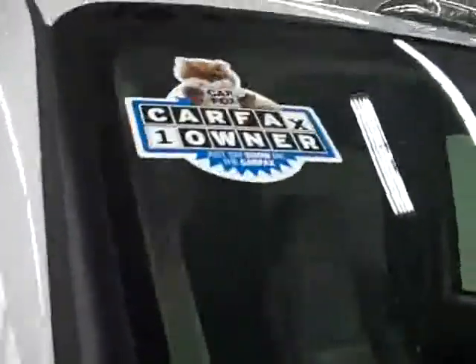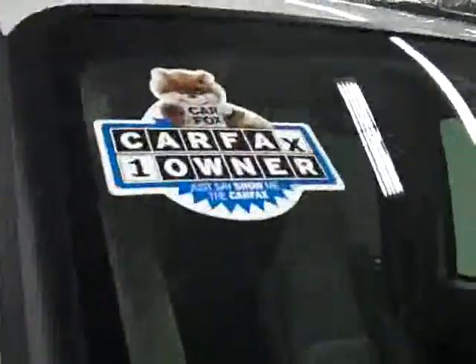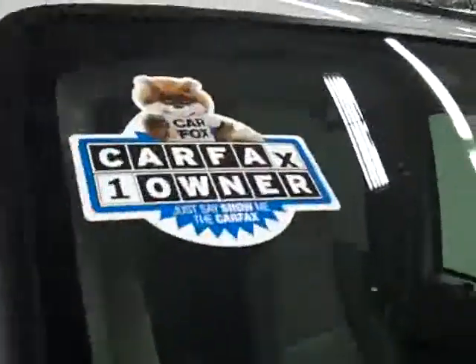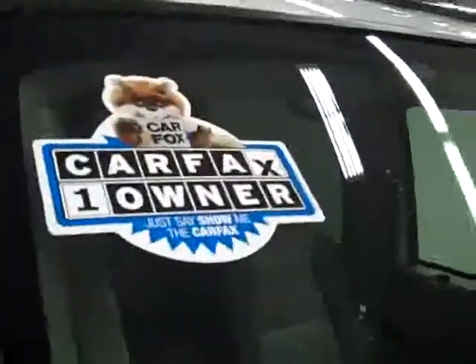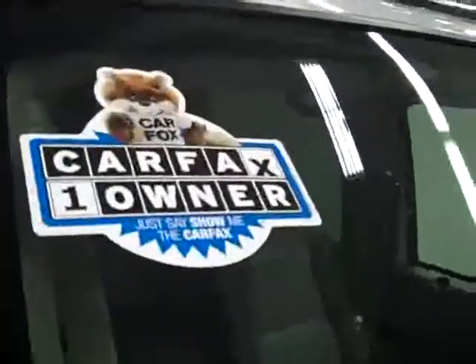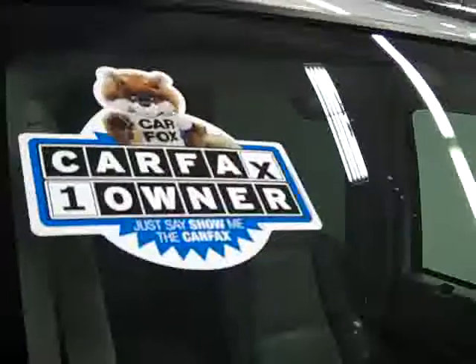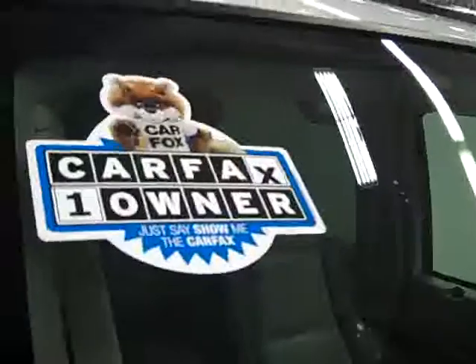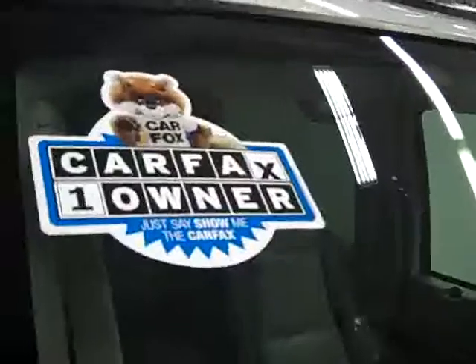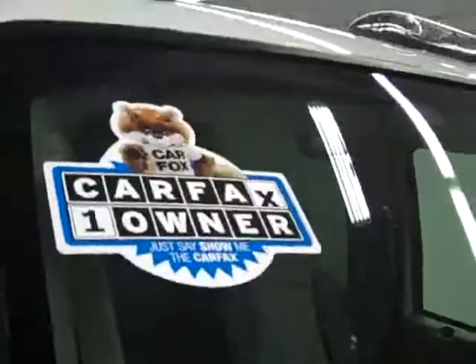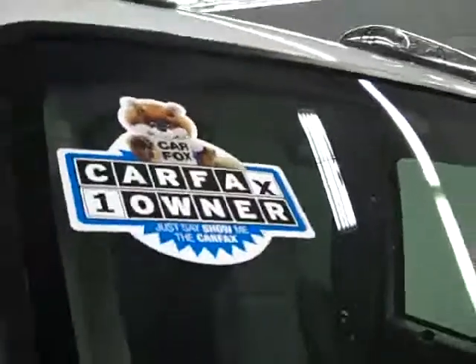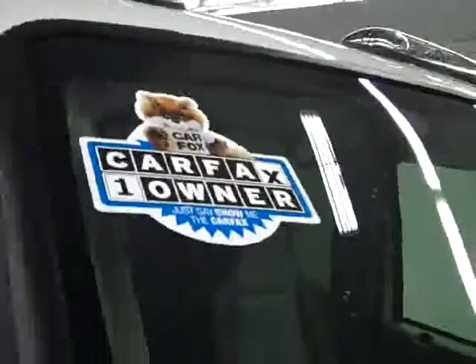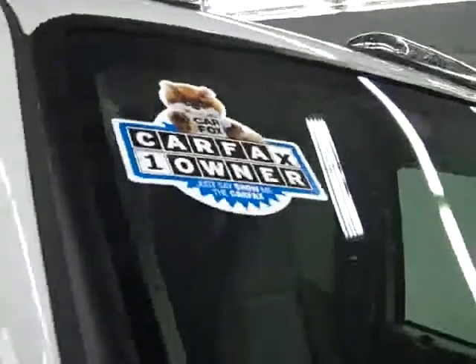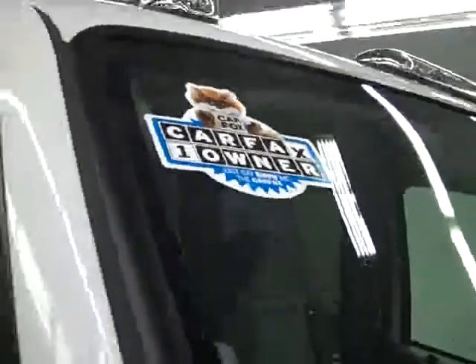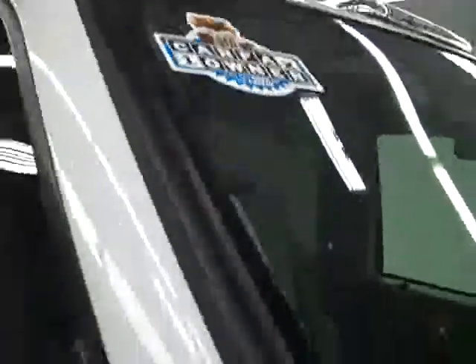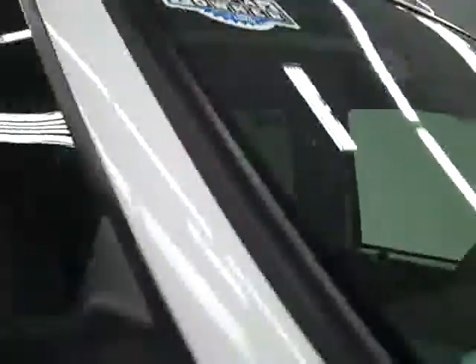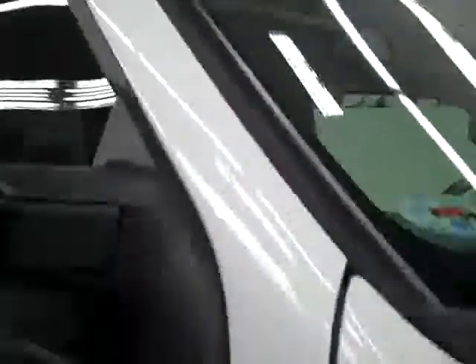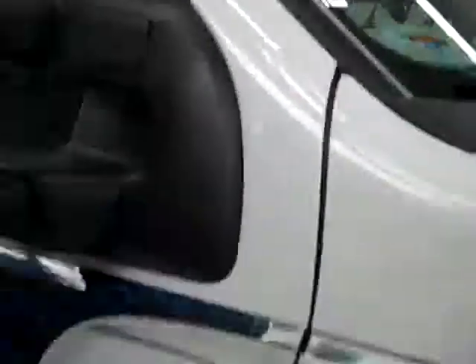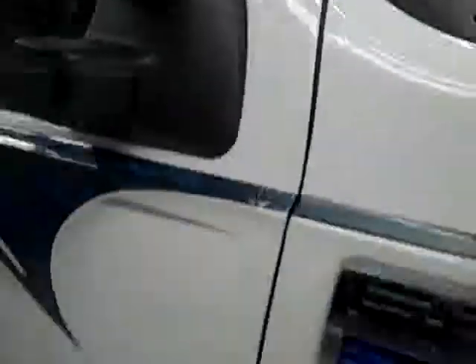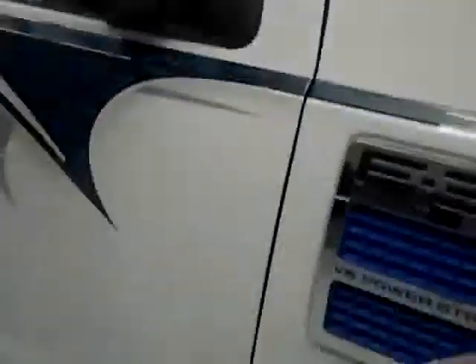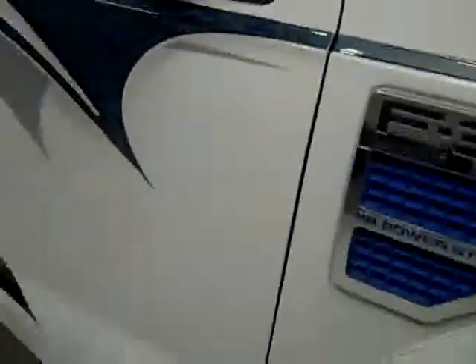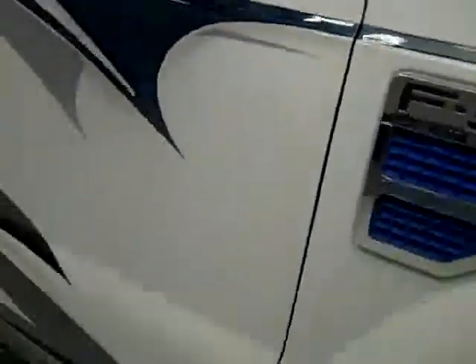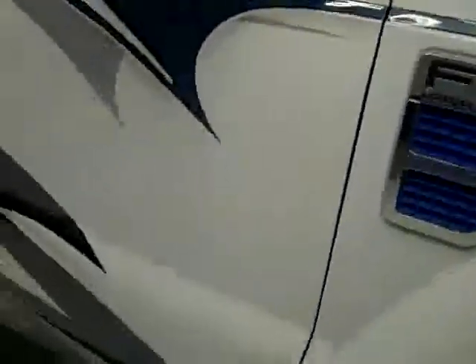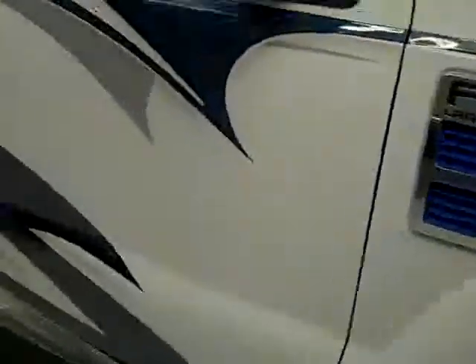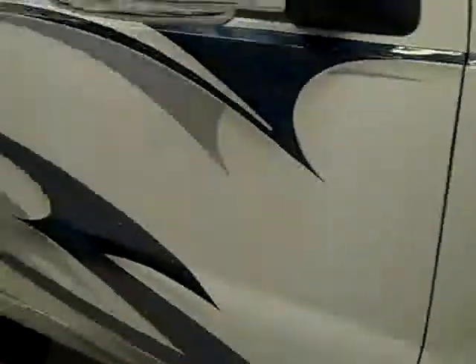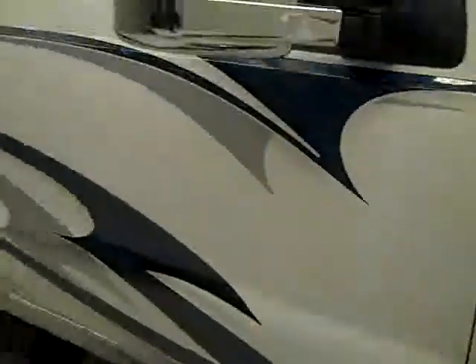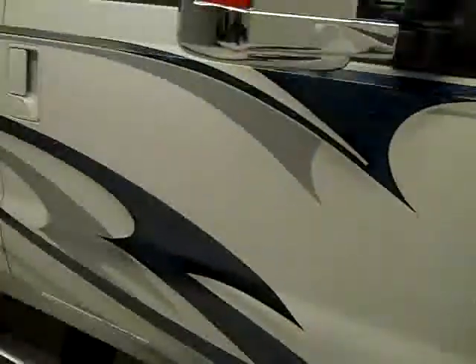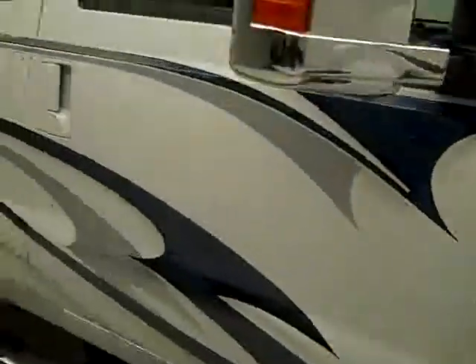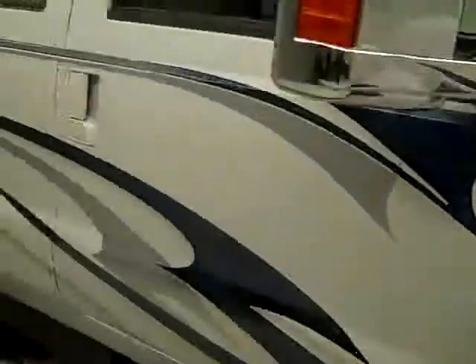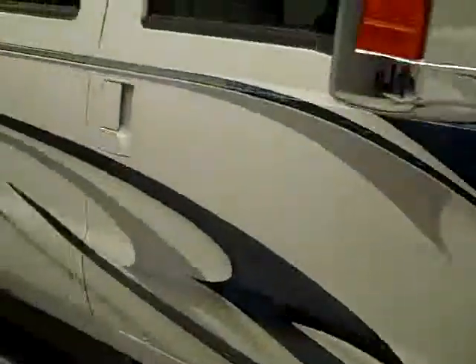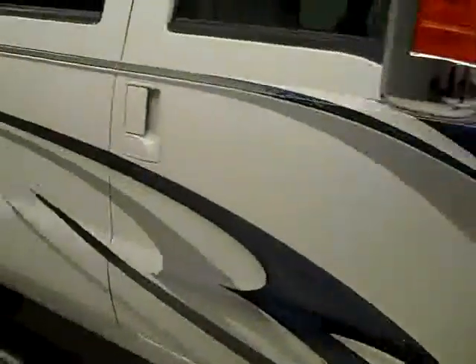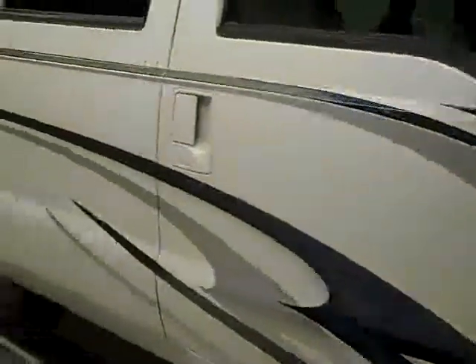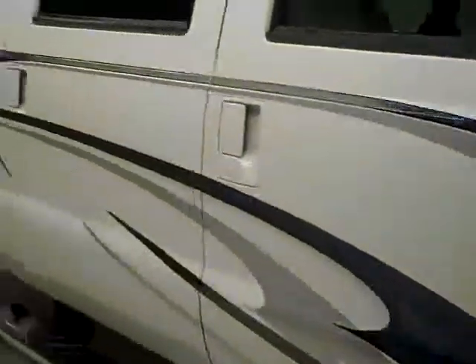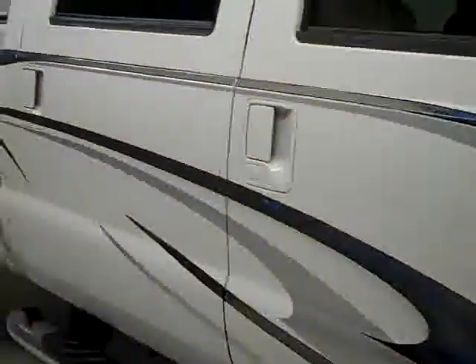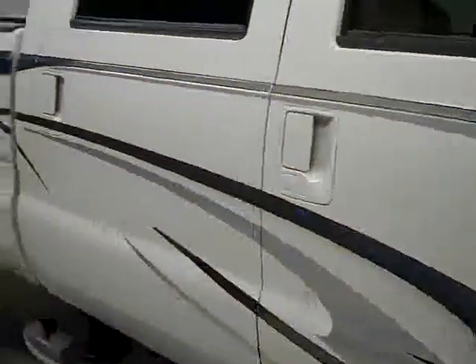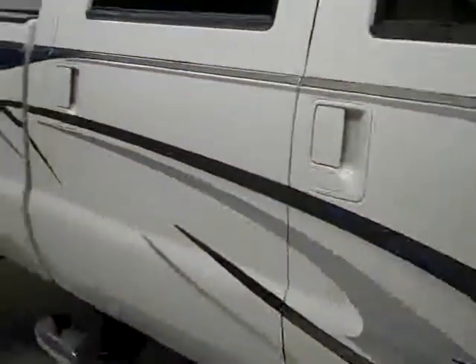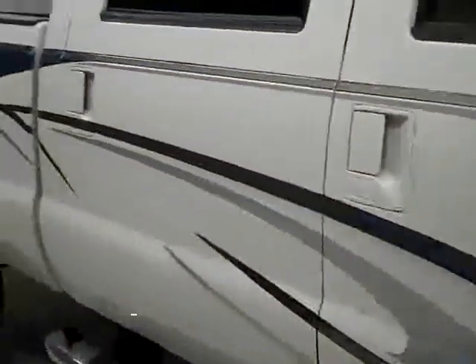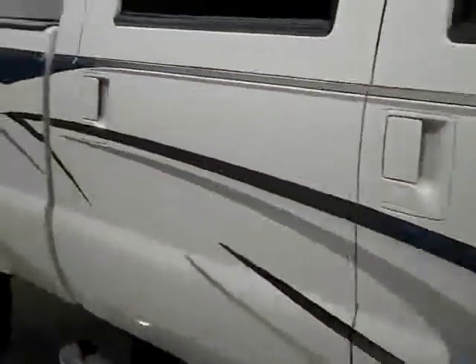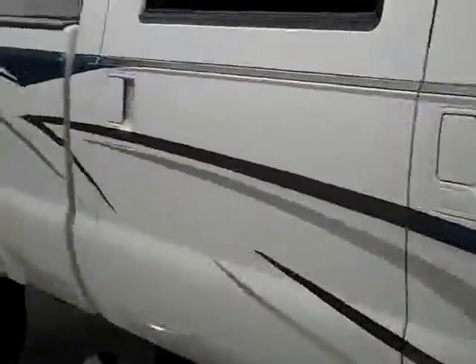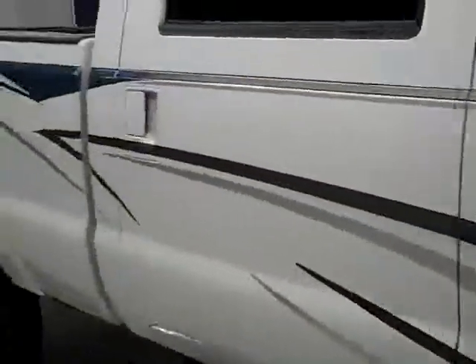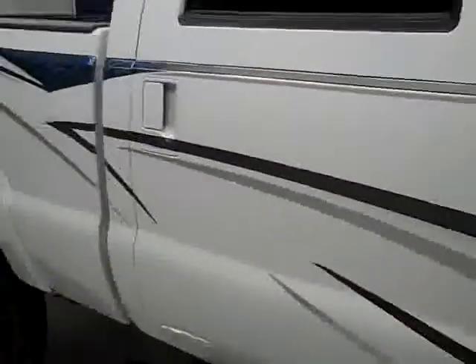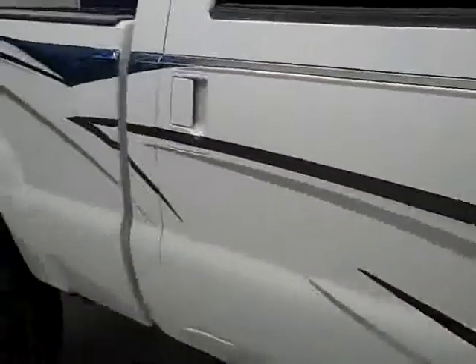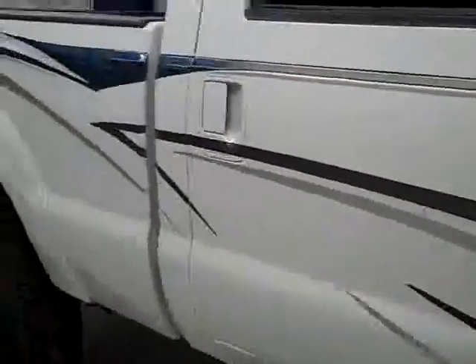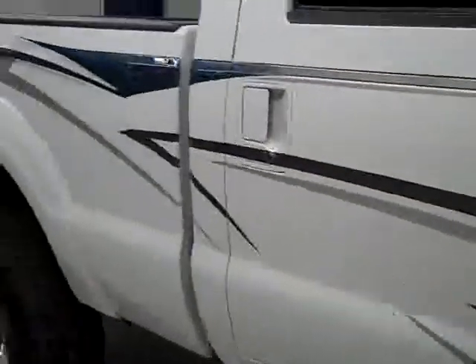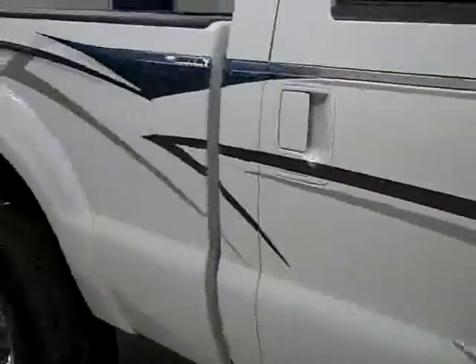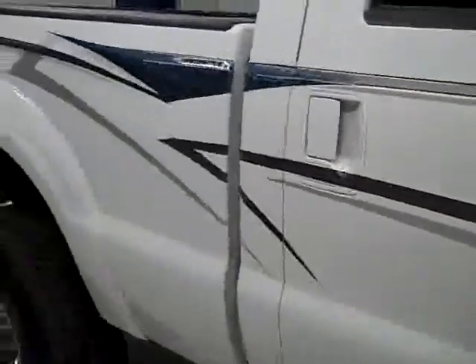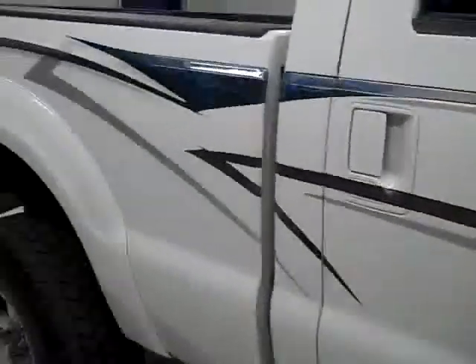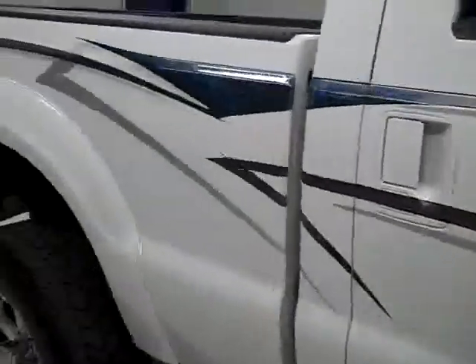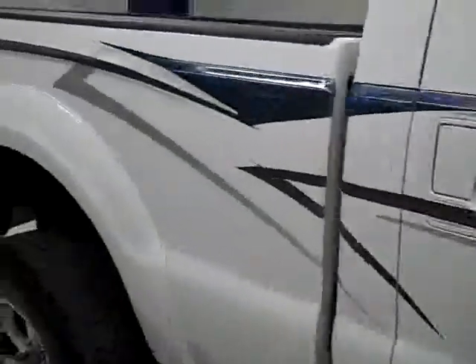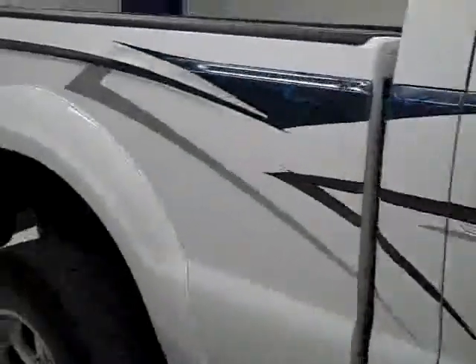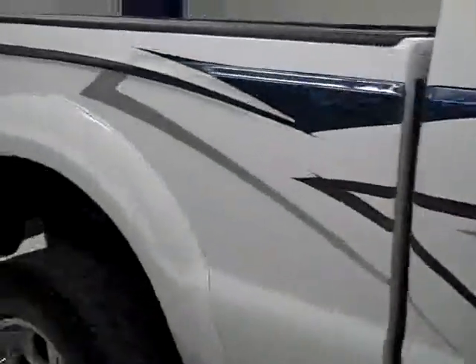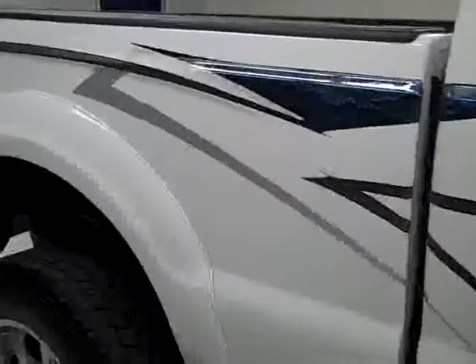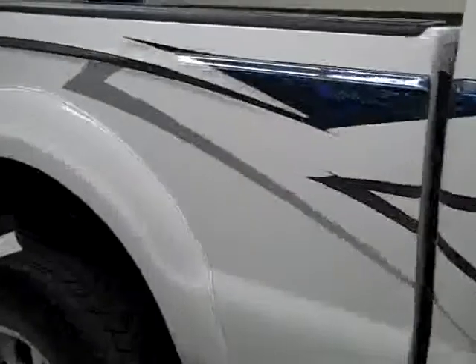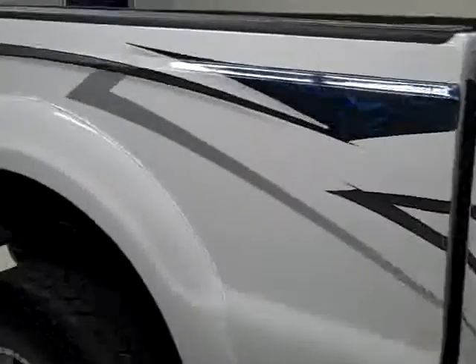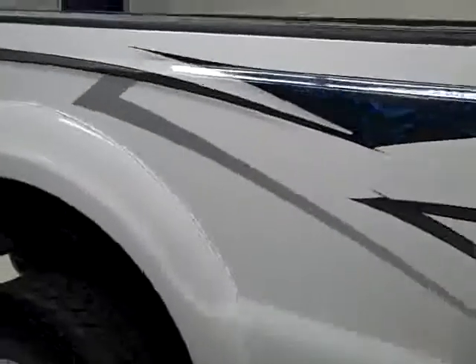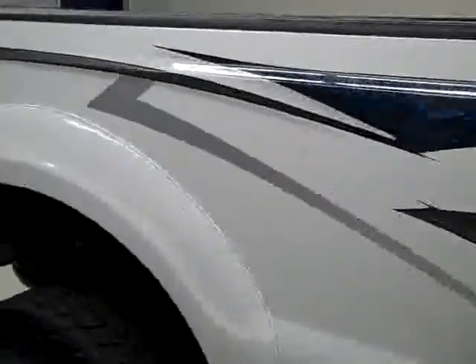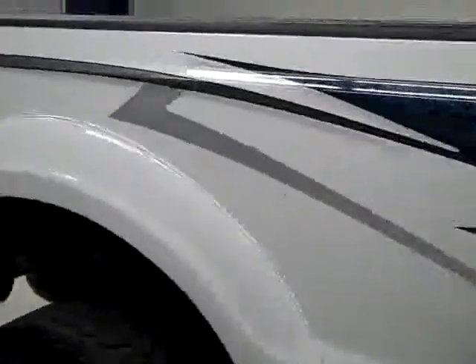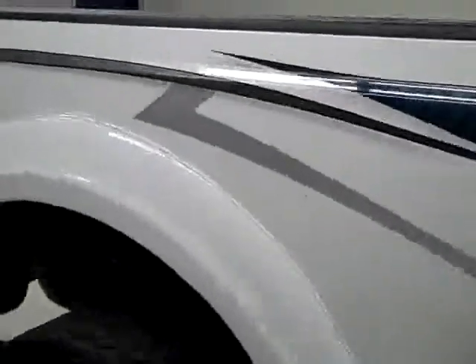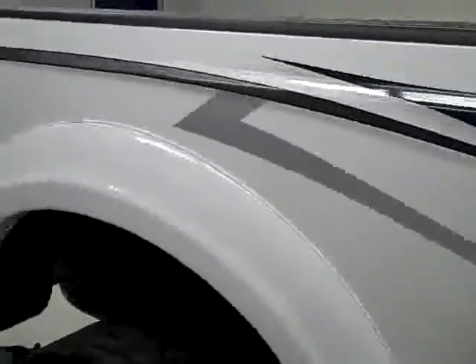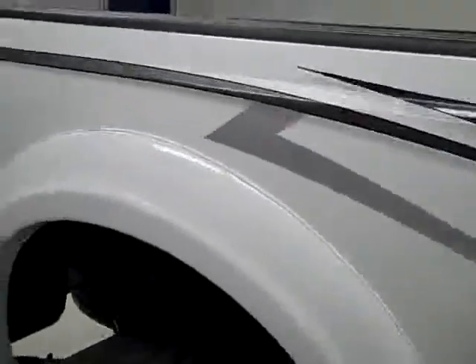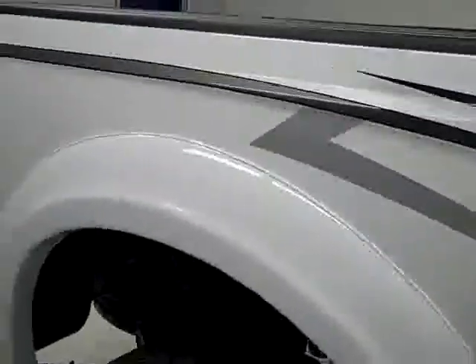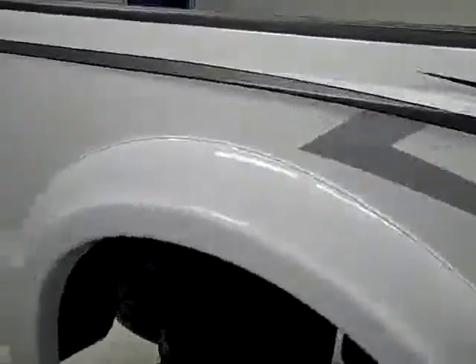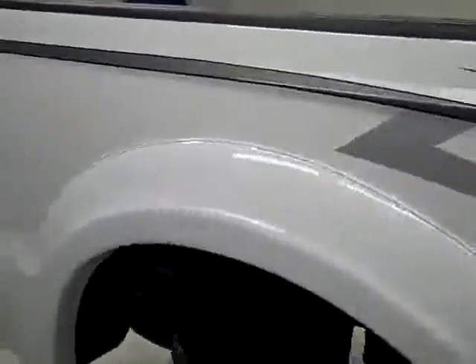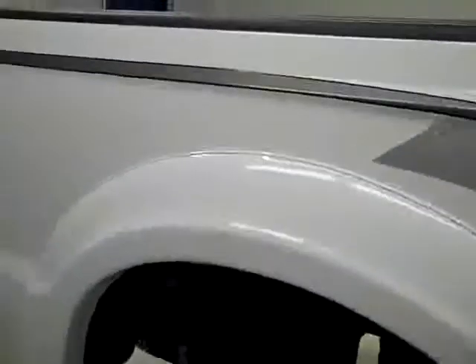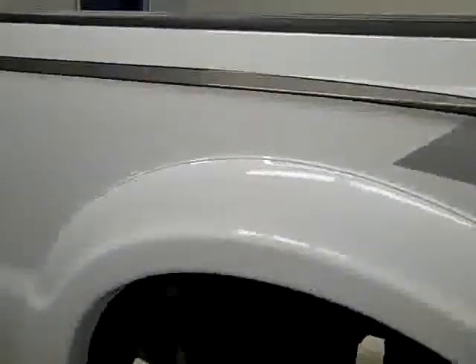It's also one owner with a clean Carfax. Going down this side, you can see just how clean, shiny, and reflective this custom paint job is.